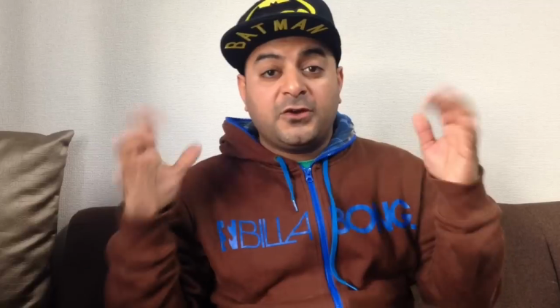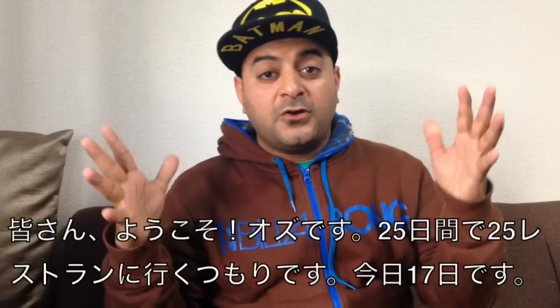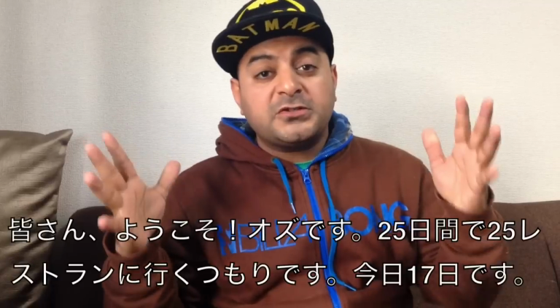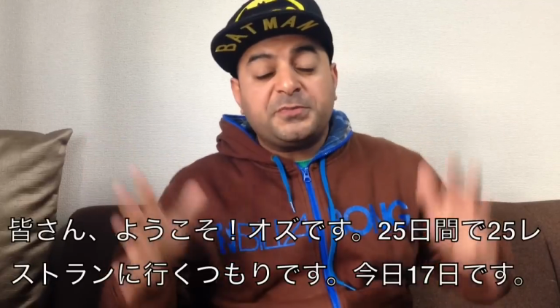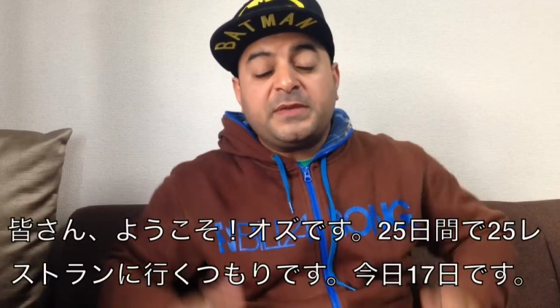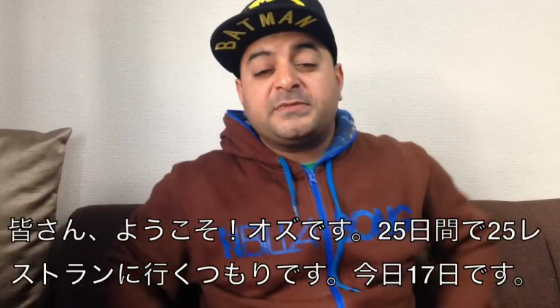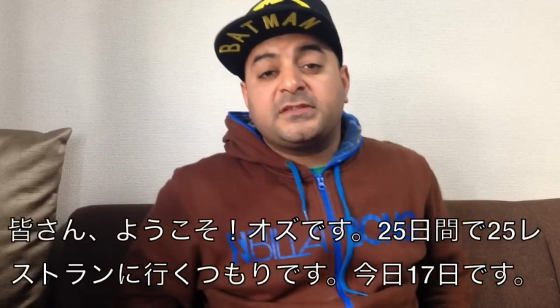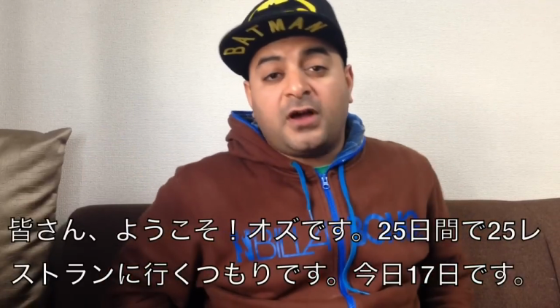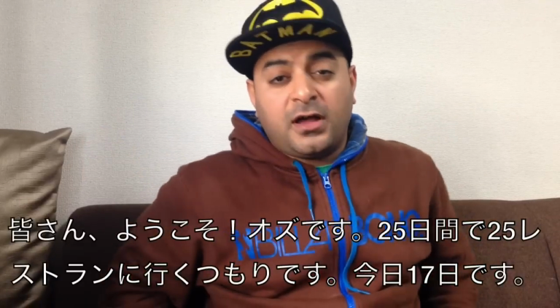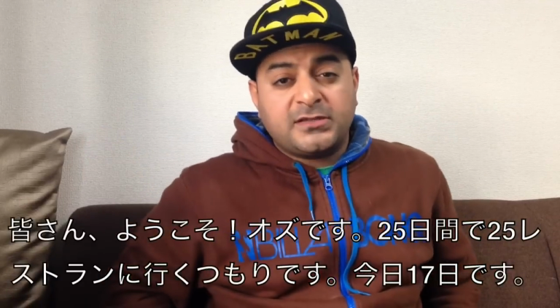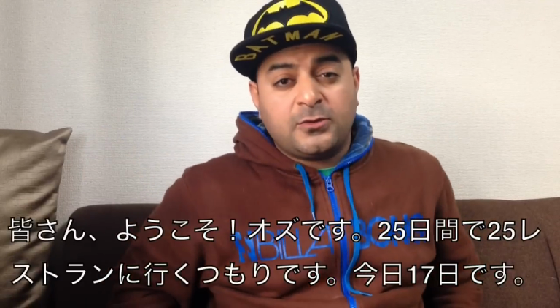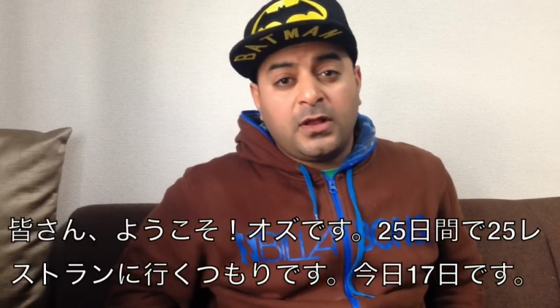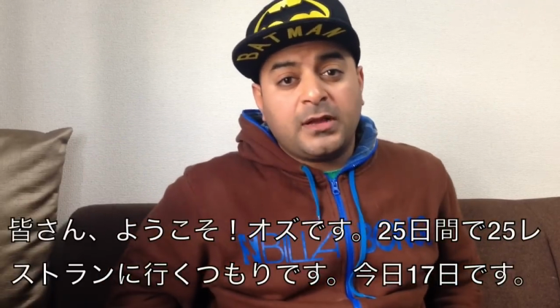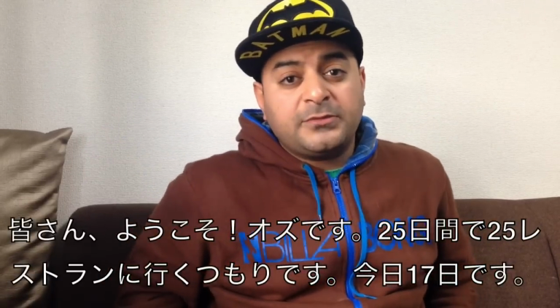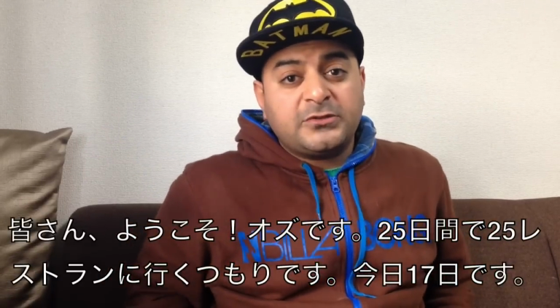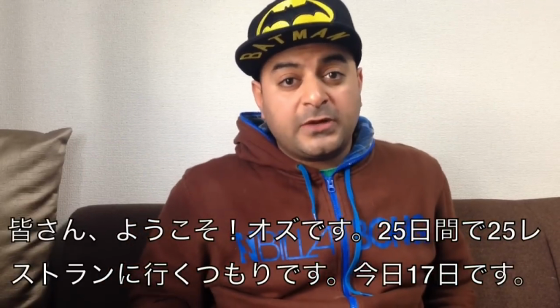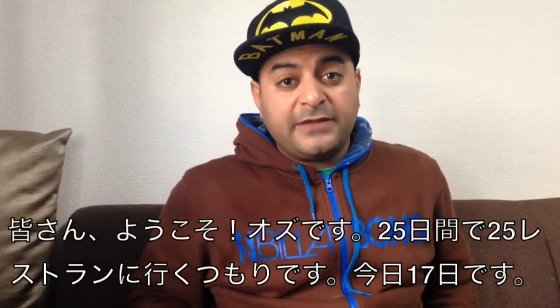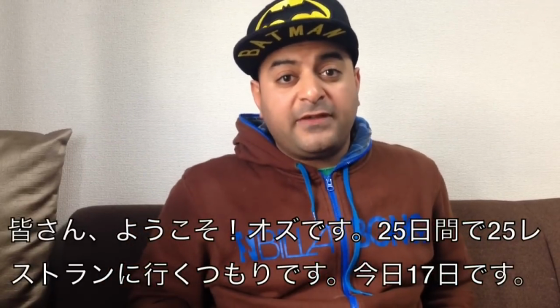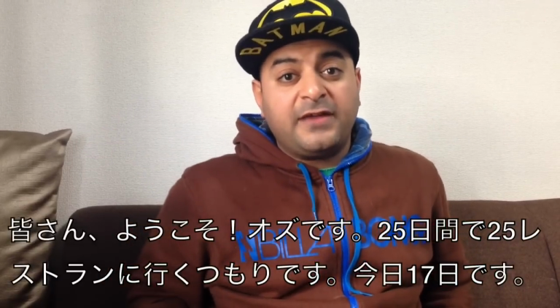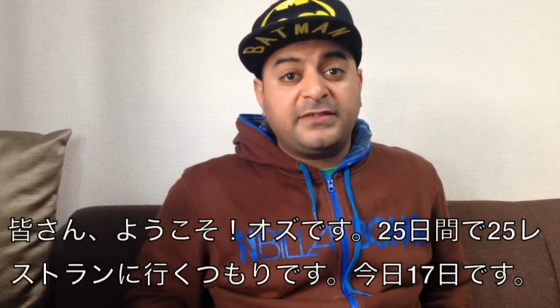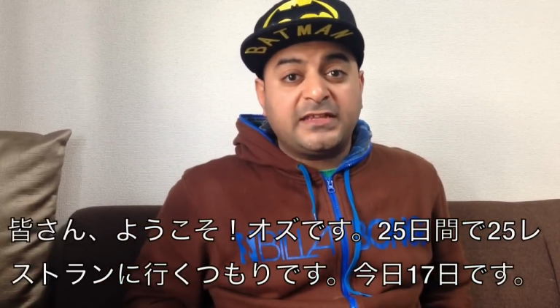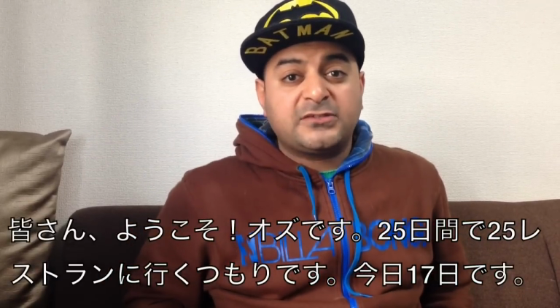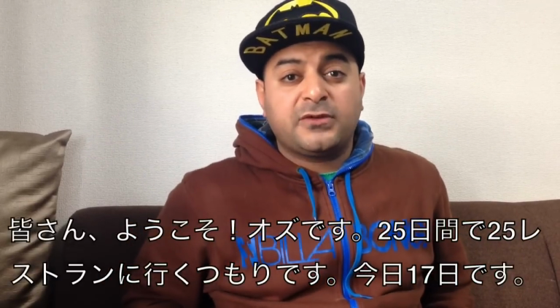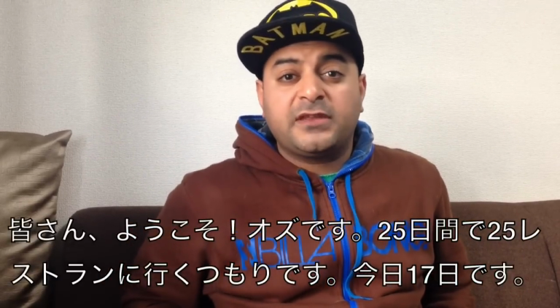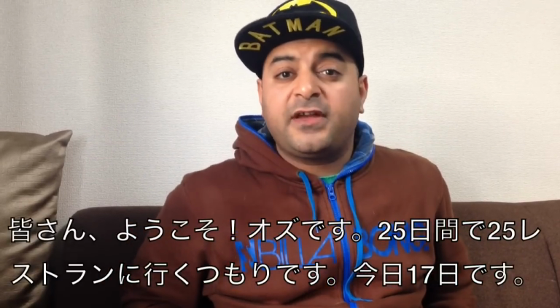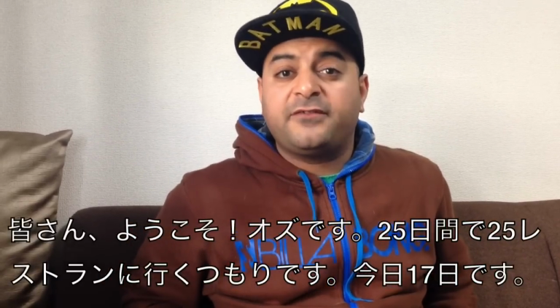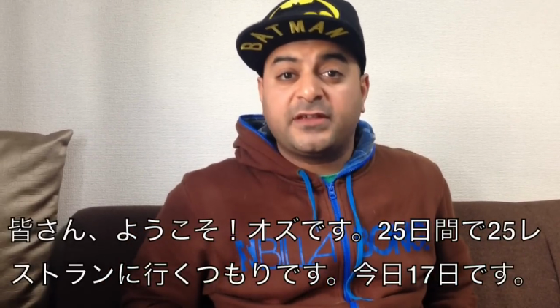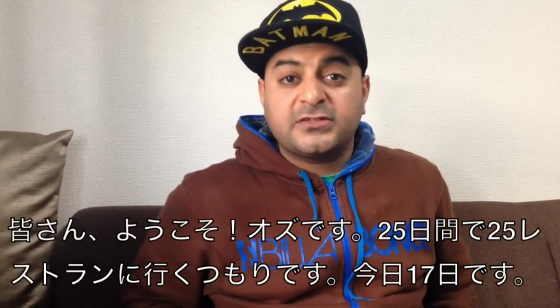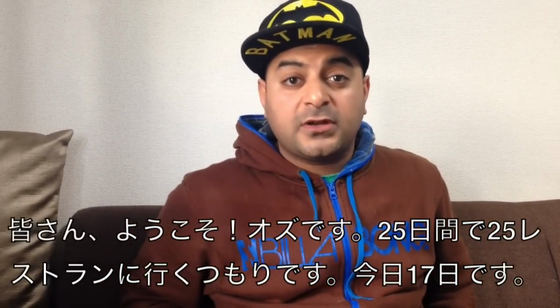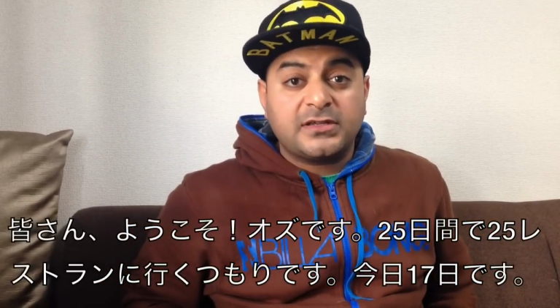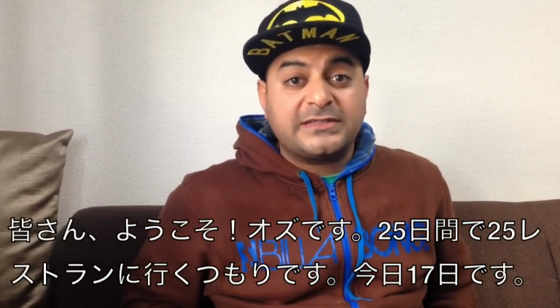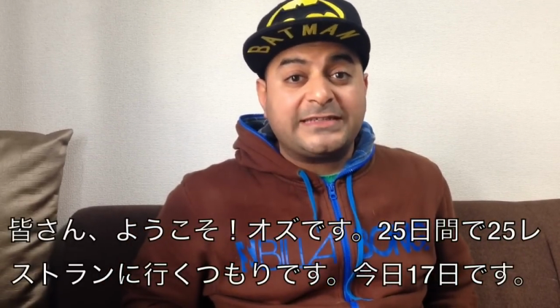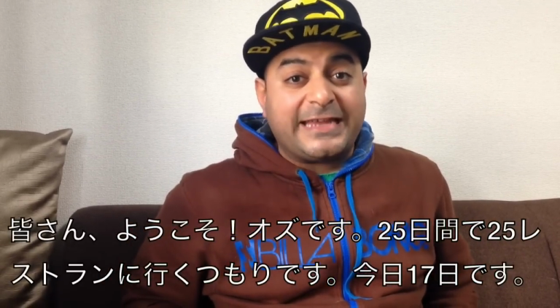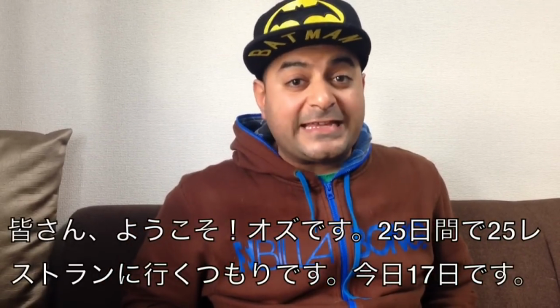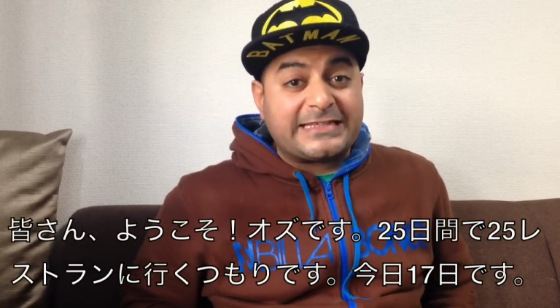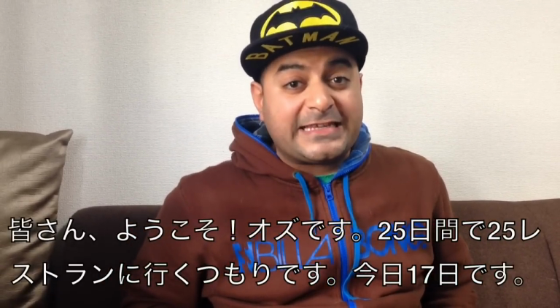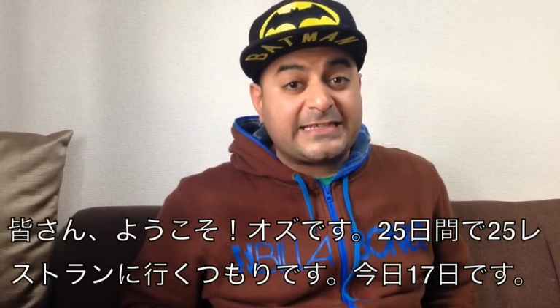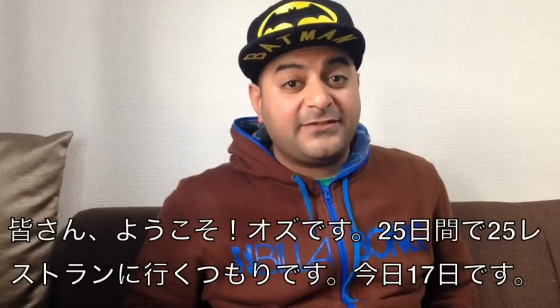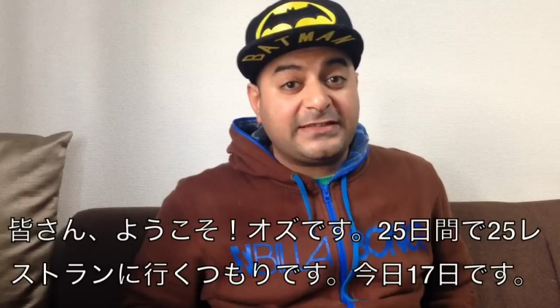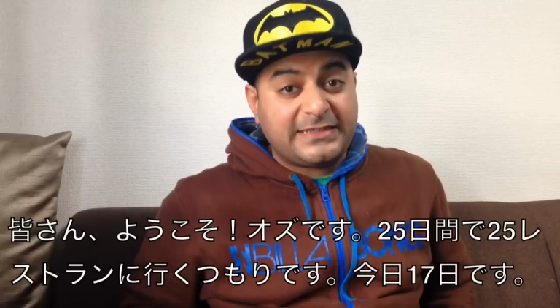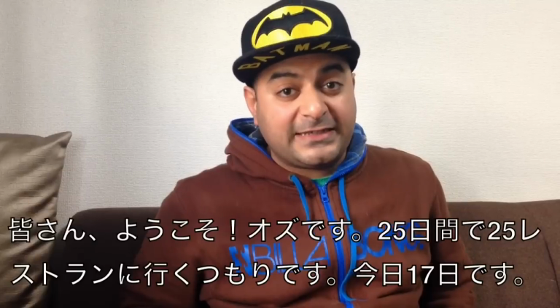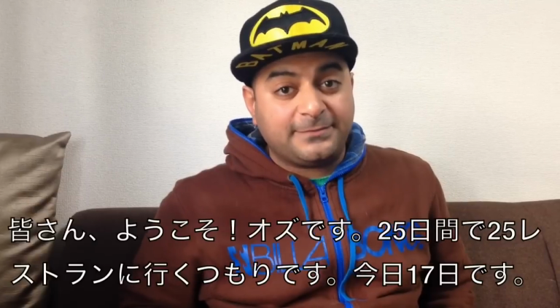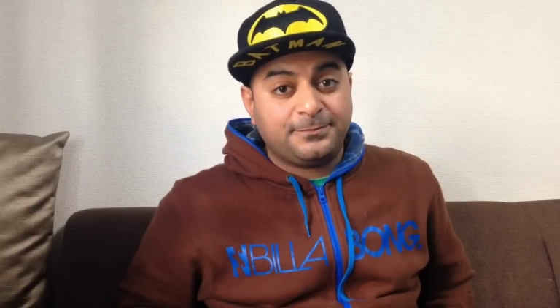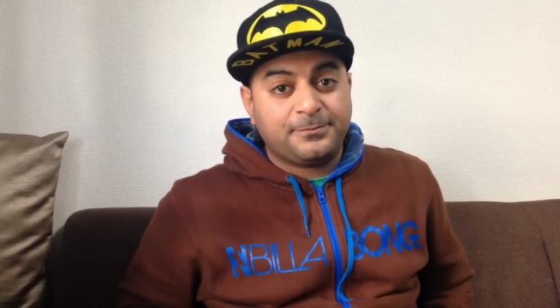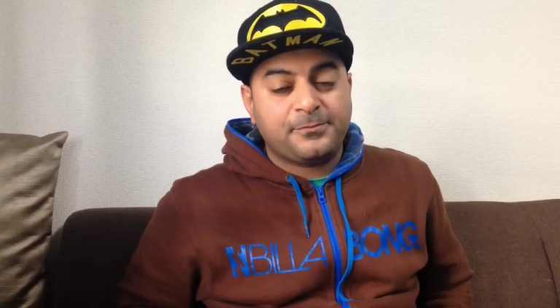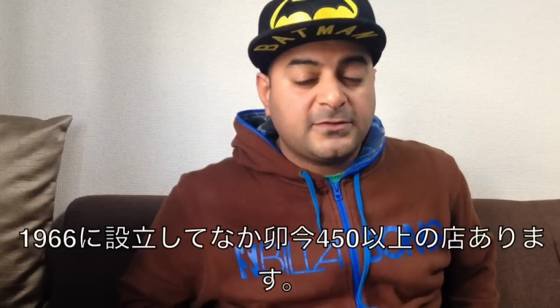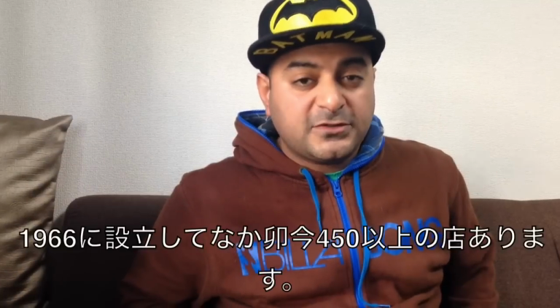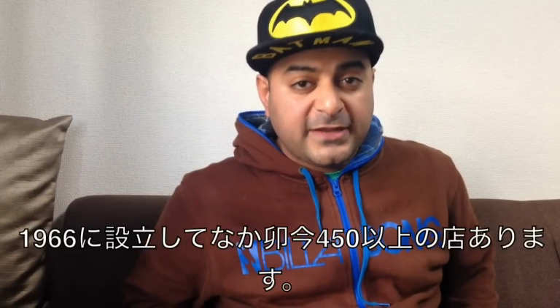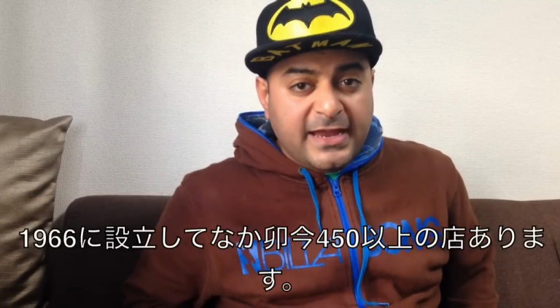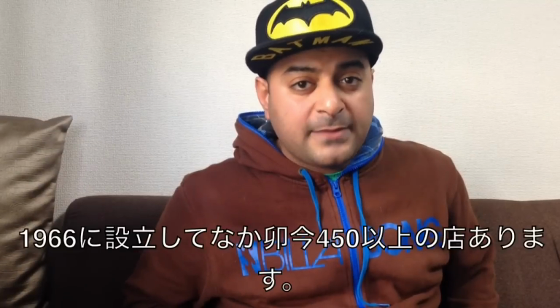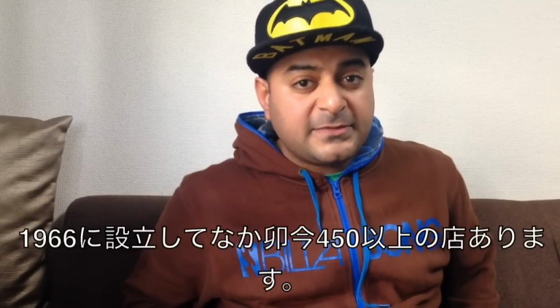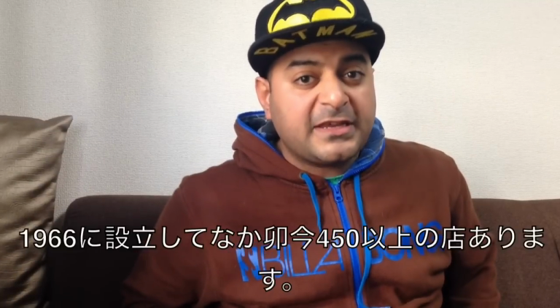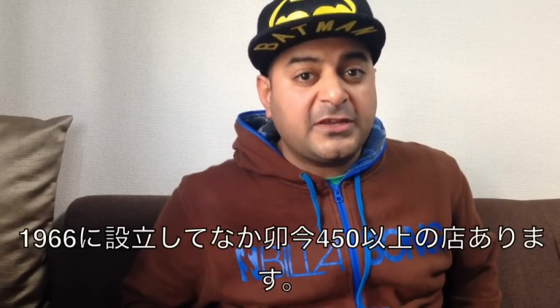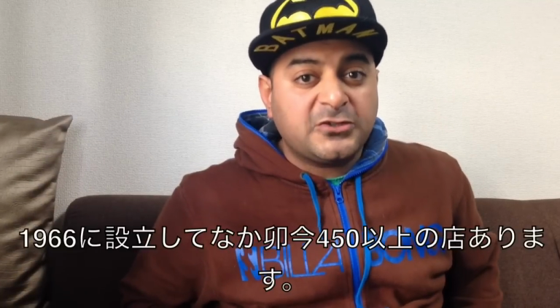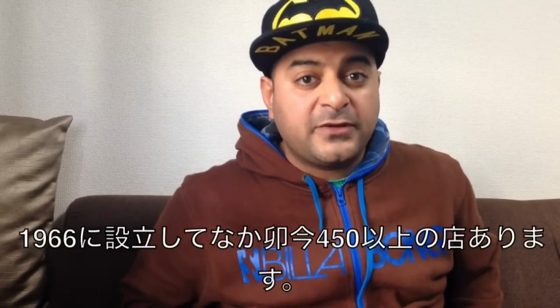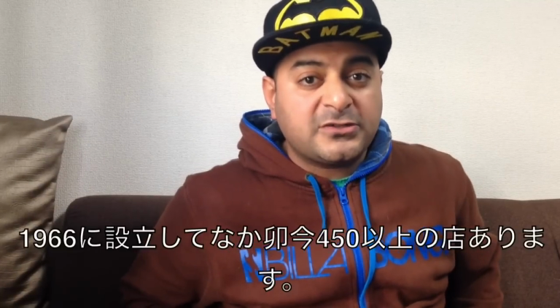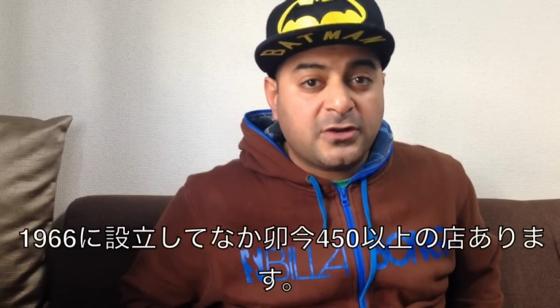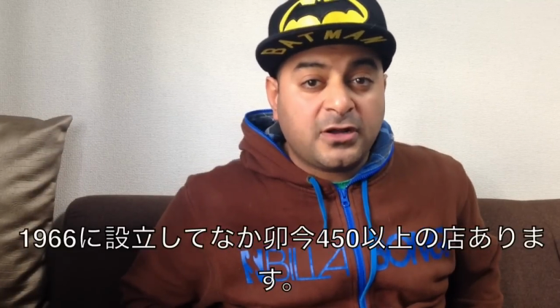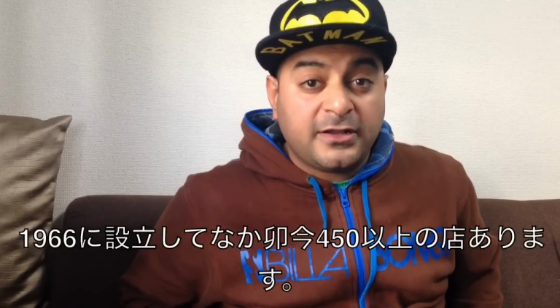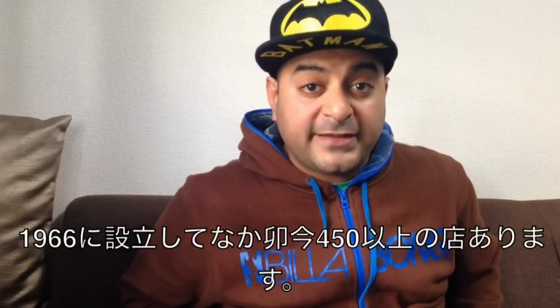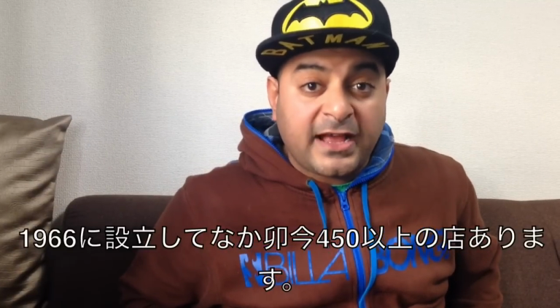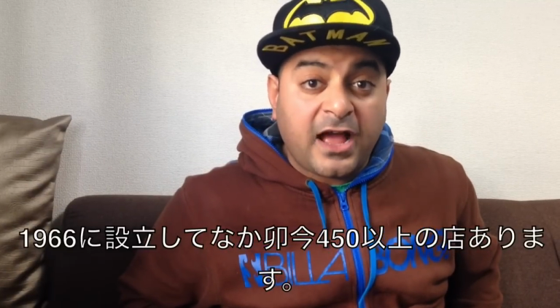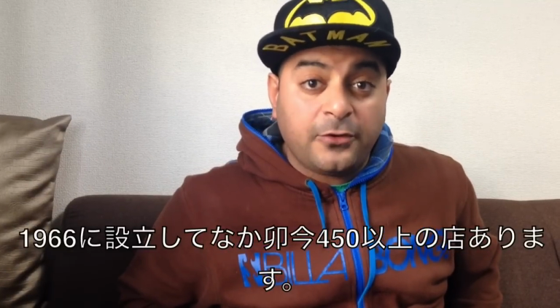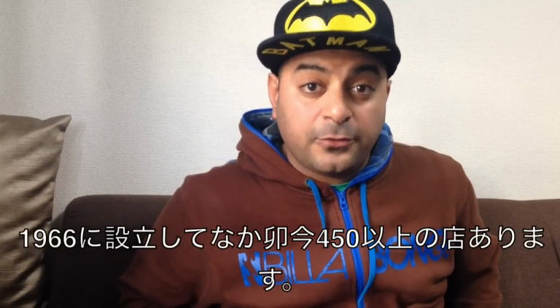Yokoso Peeps, it's Oz and welcome to 25 Days 25 Restaurants. Today is day 17, and I'm taking you to a restaurant called Naka'u.